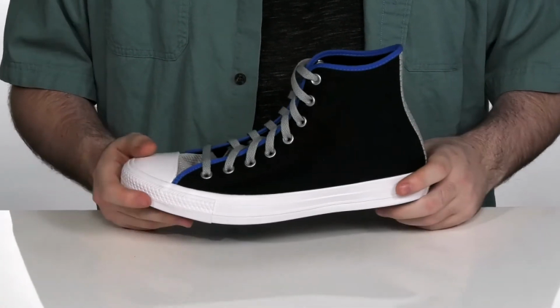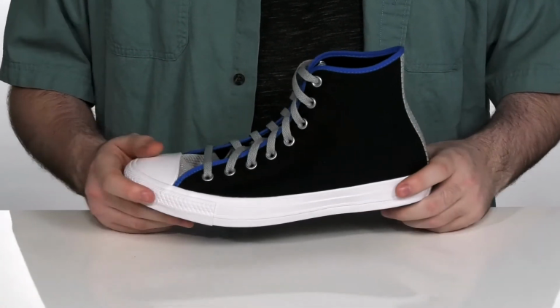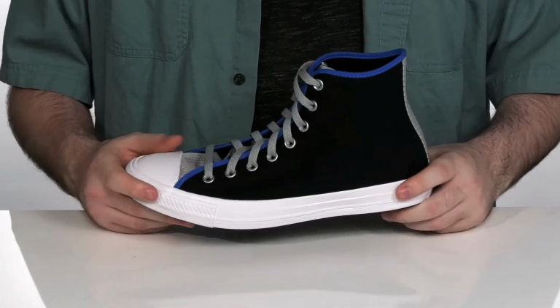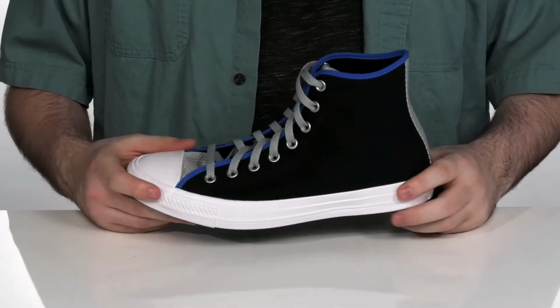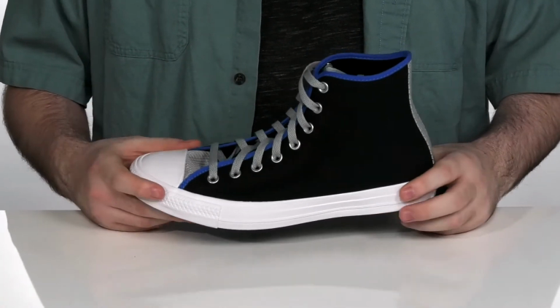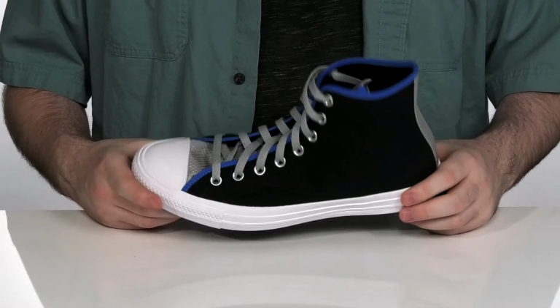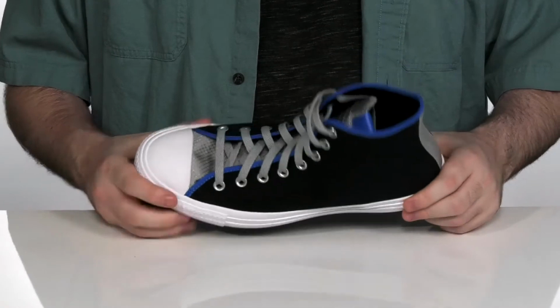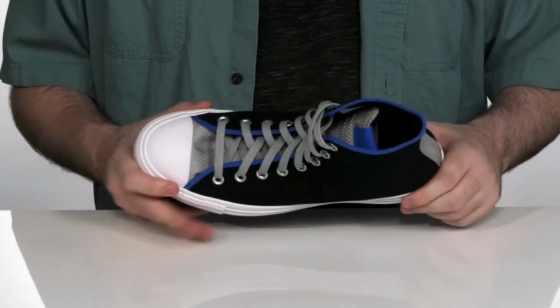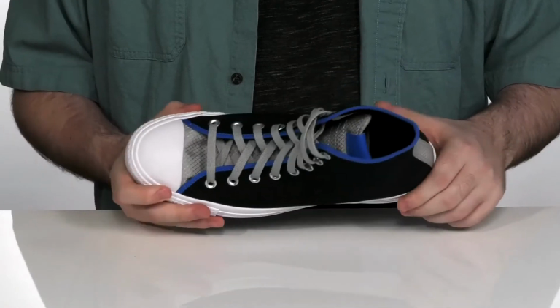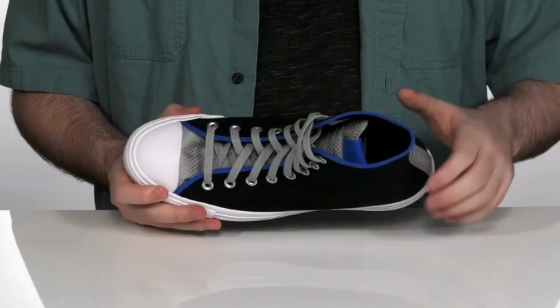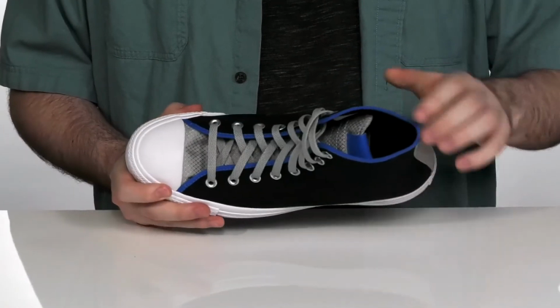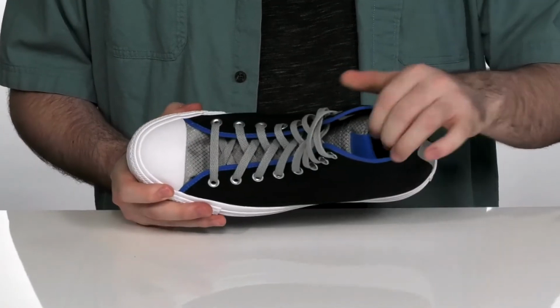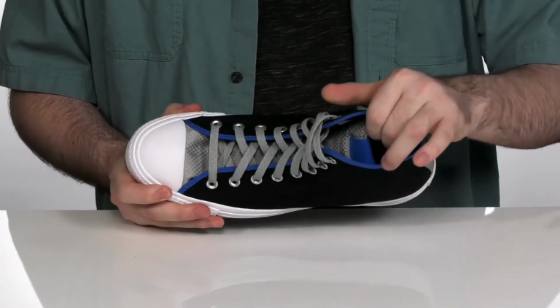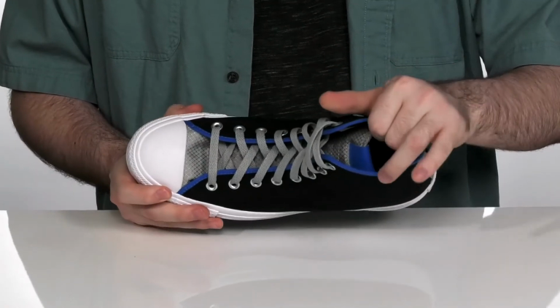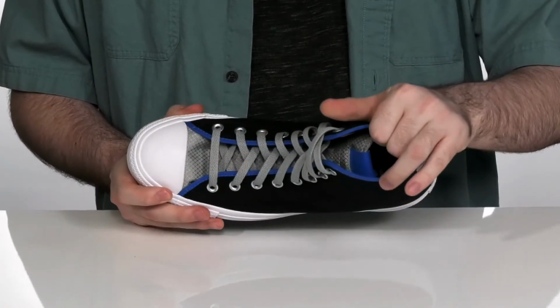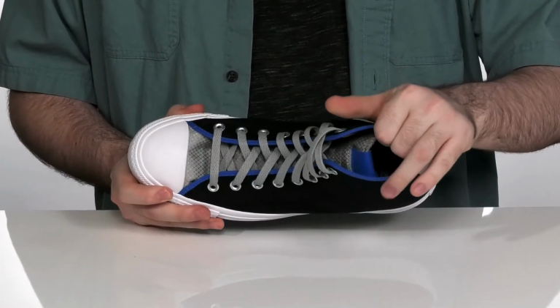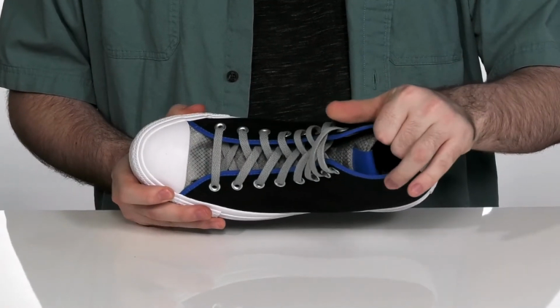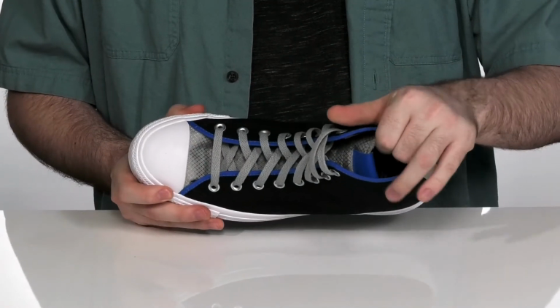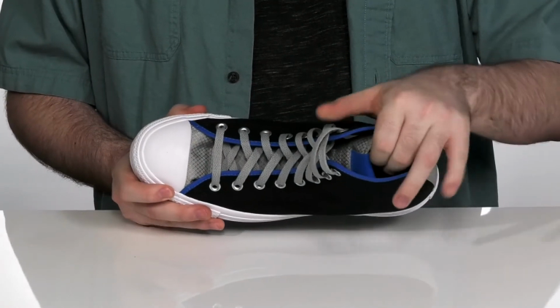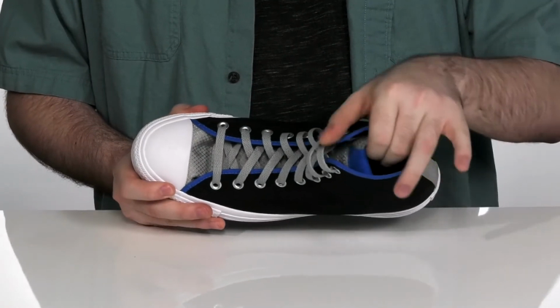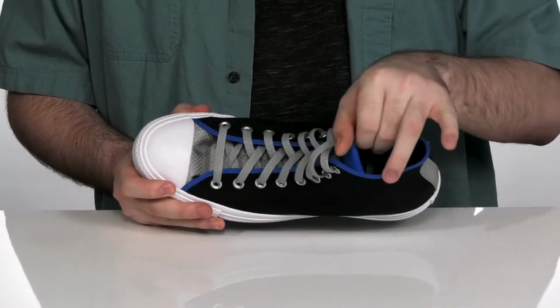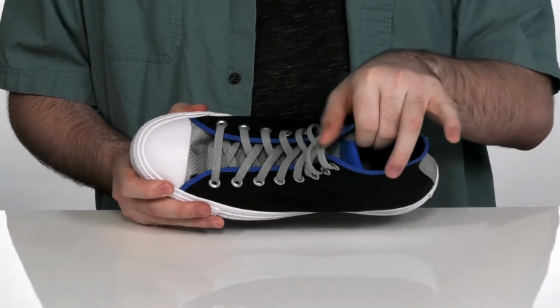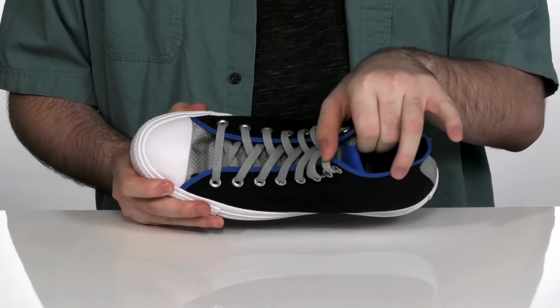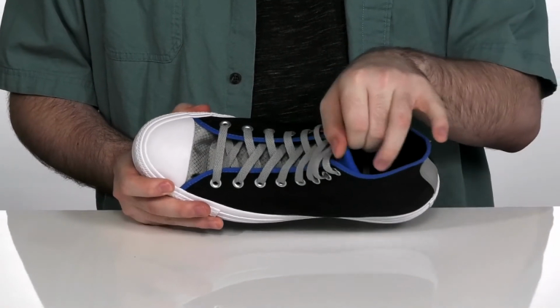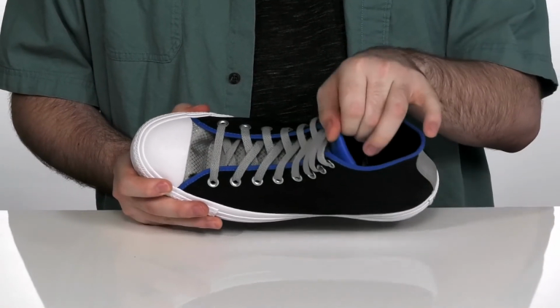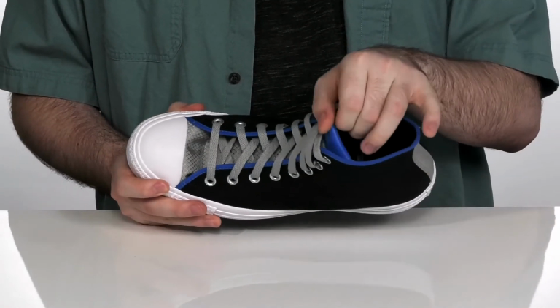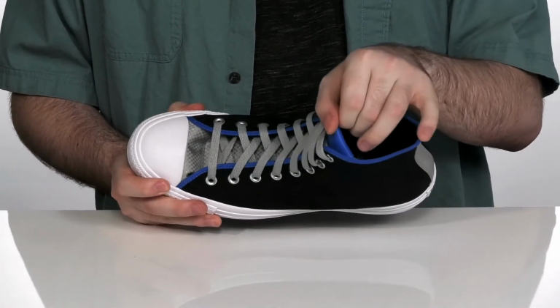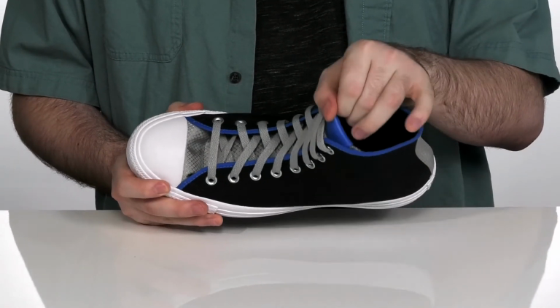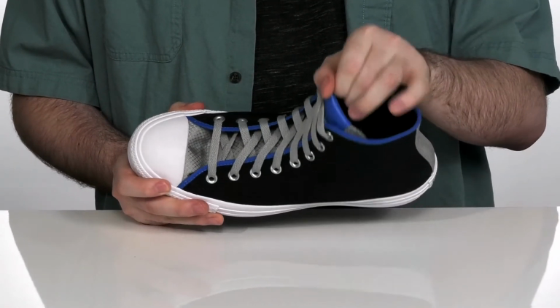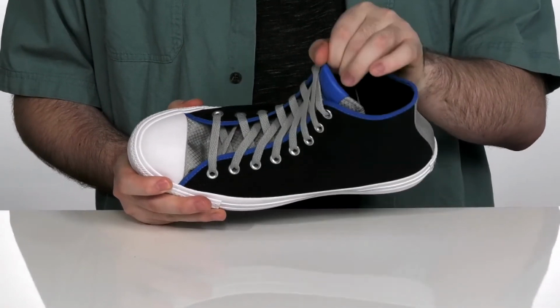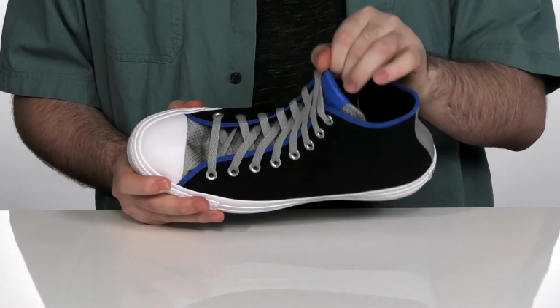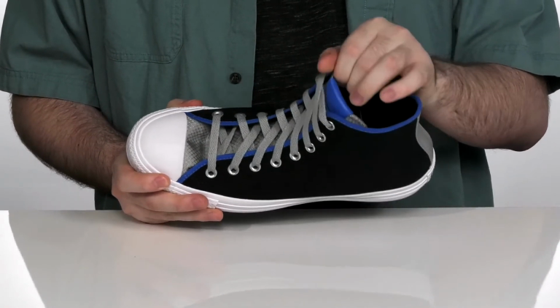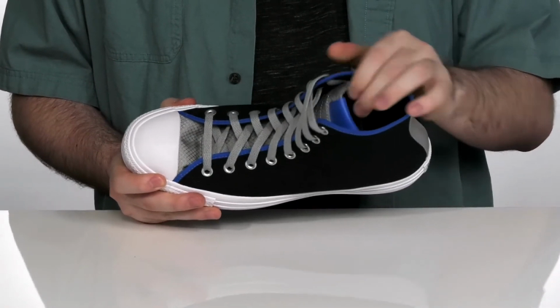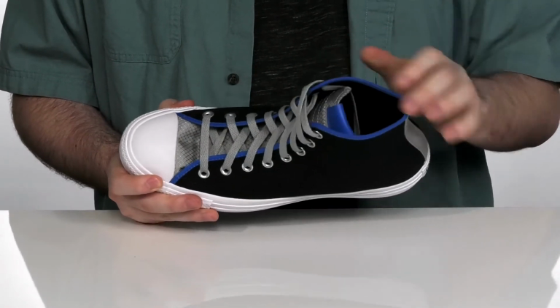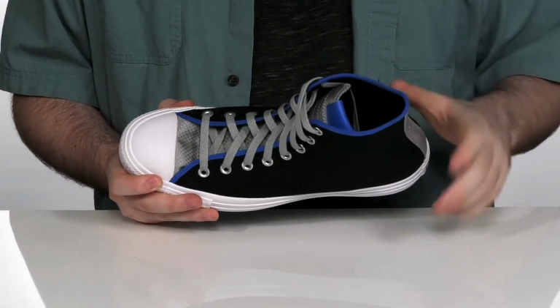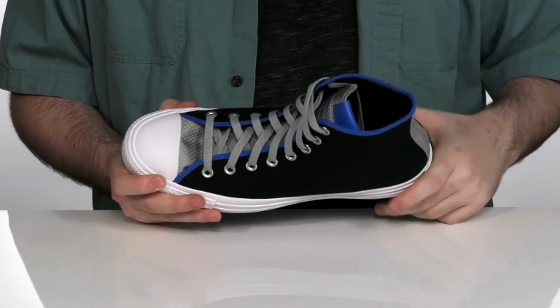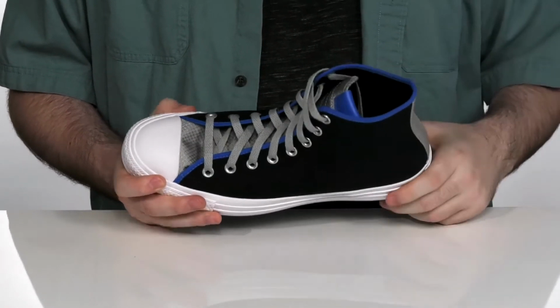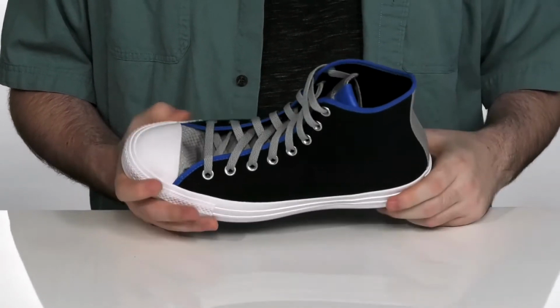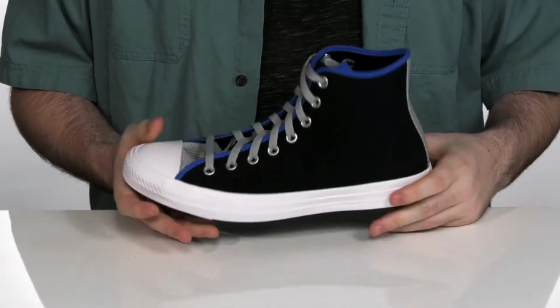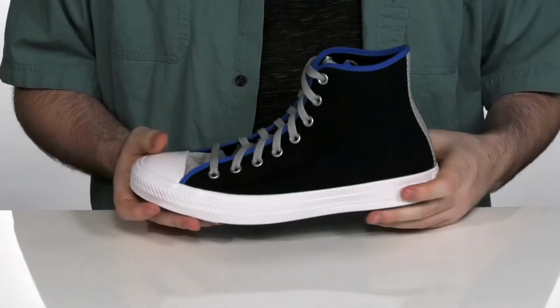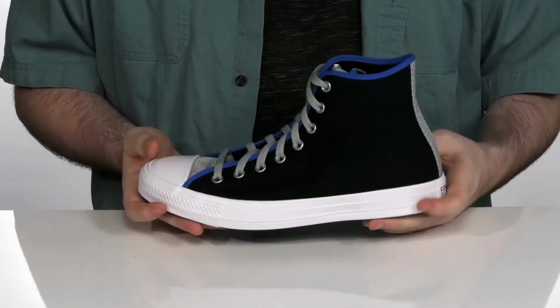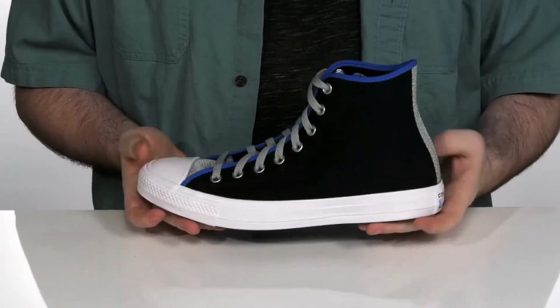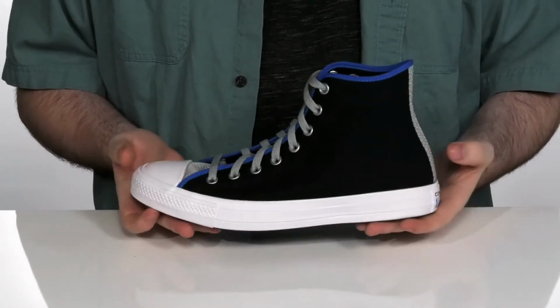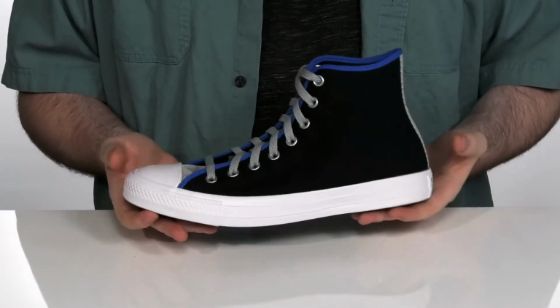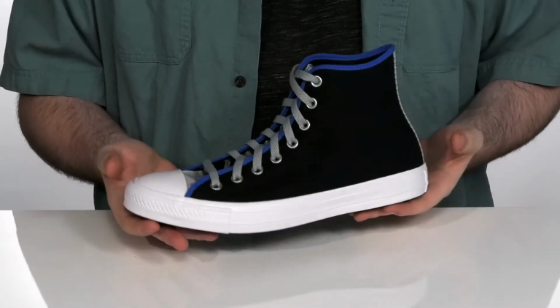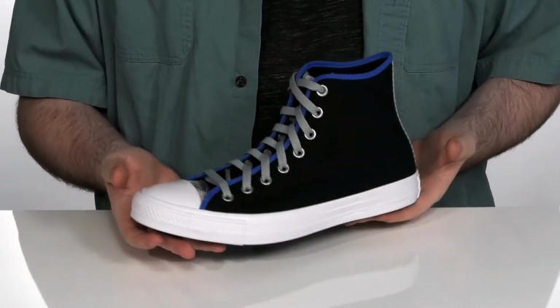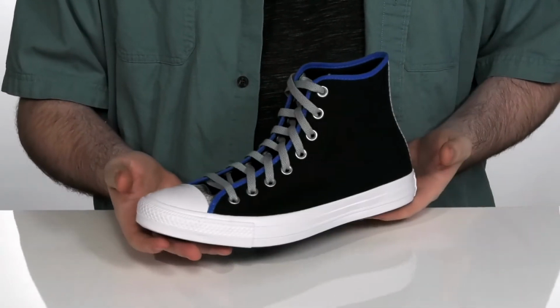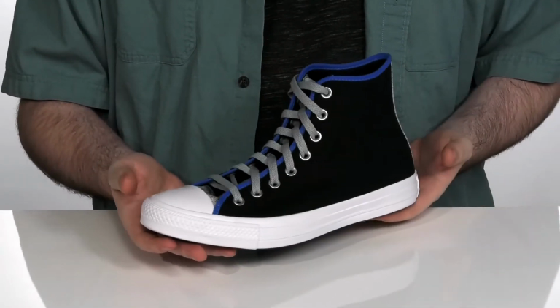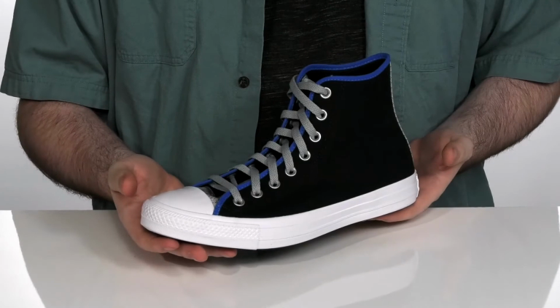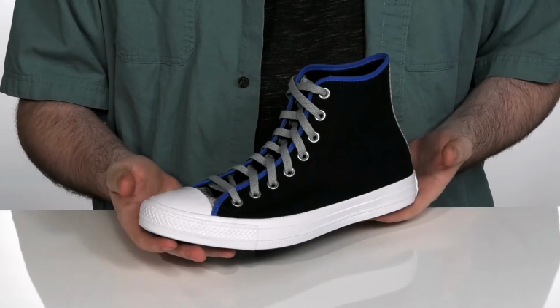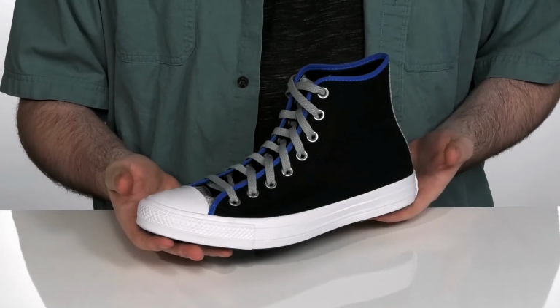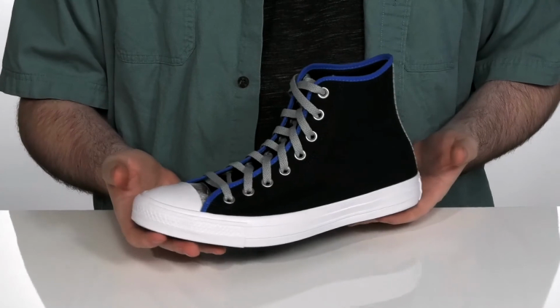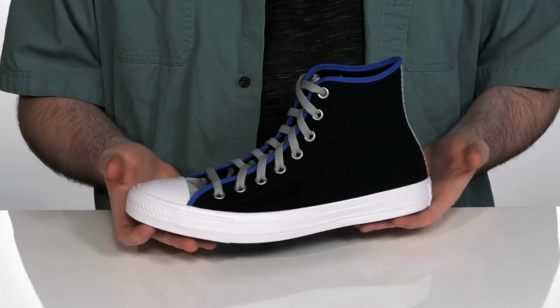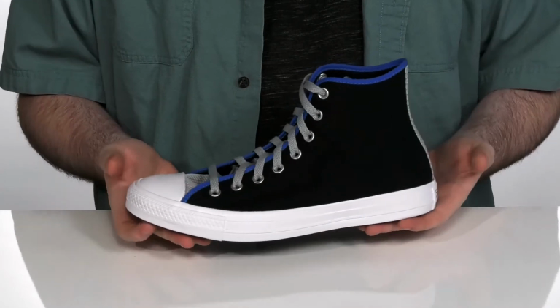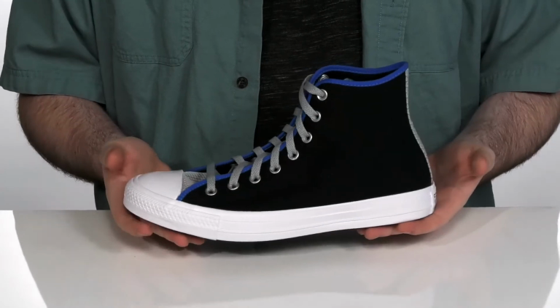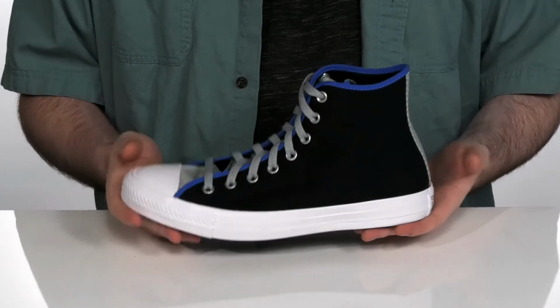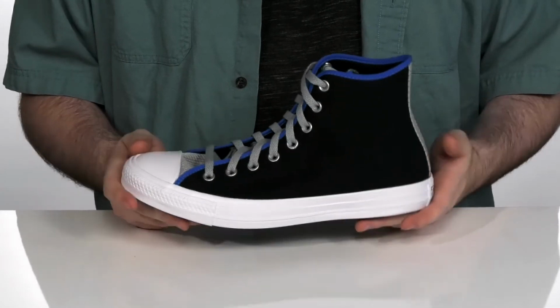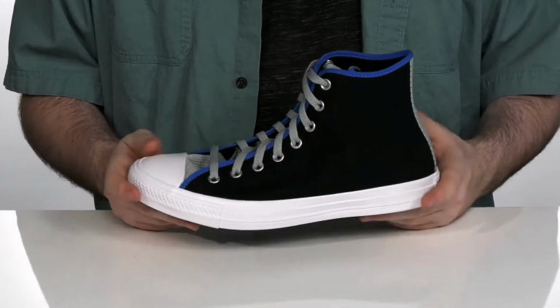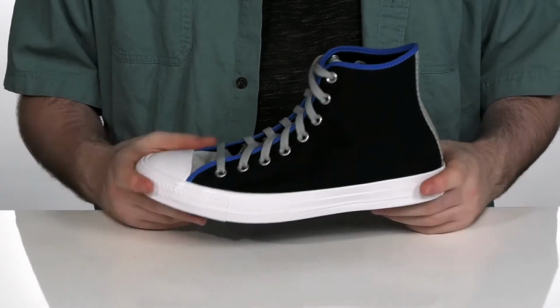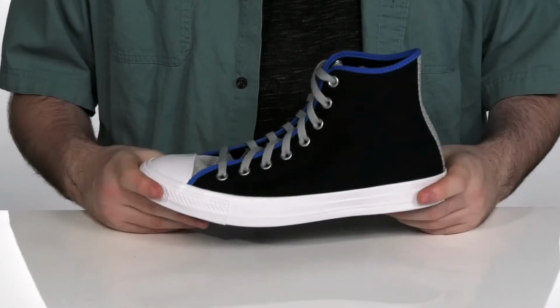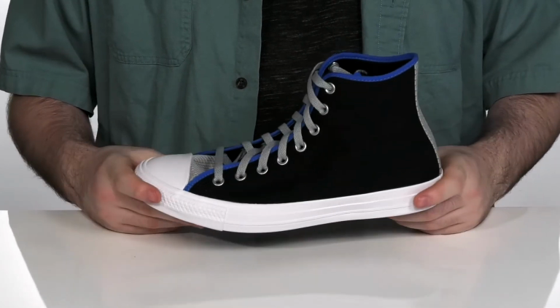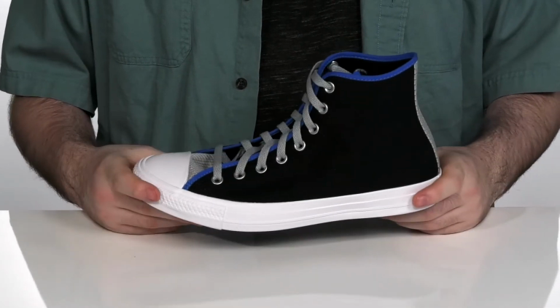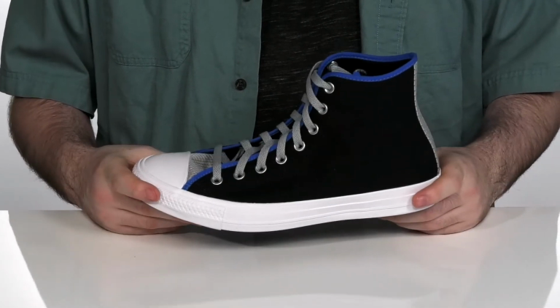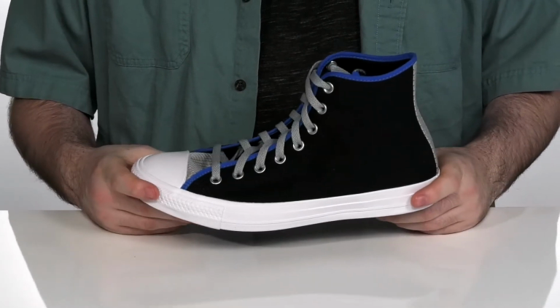With a thin breathable design and a padded tongue, this shoe is sure to help keep you feeling cool and comfortable during those warm days.